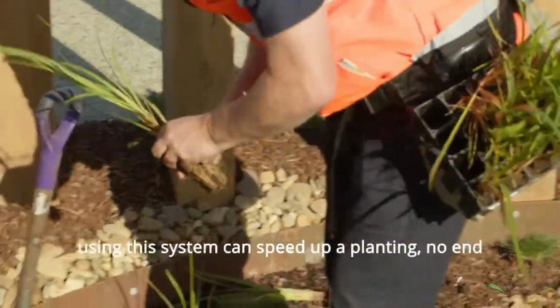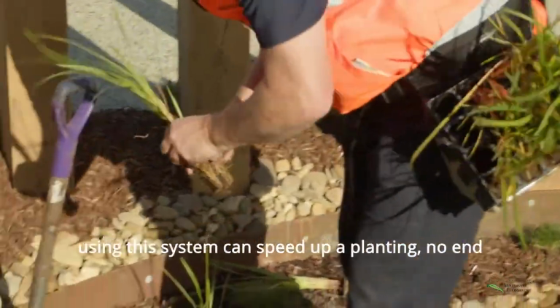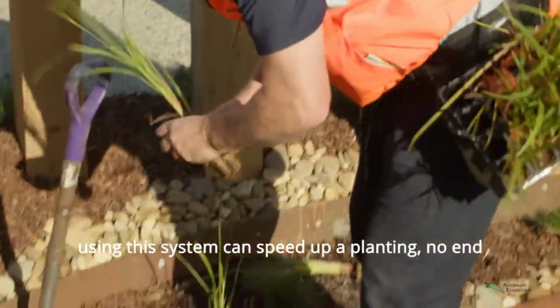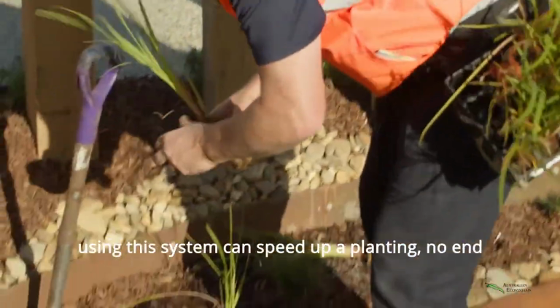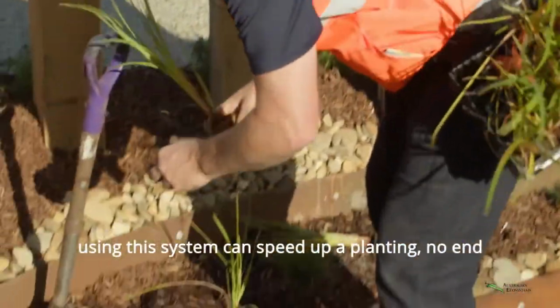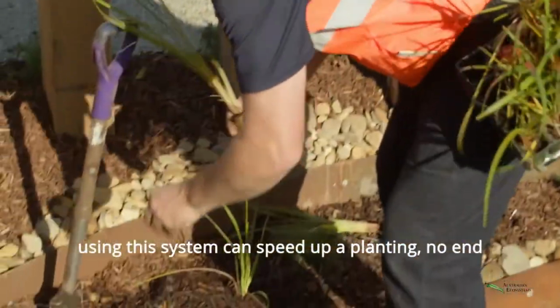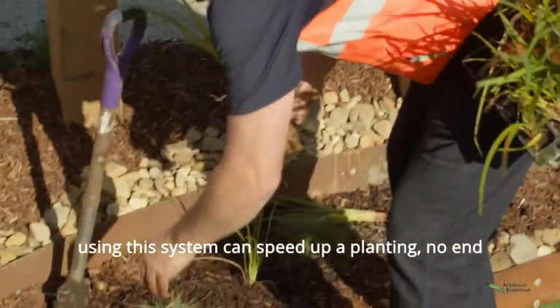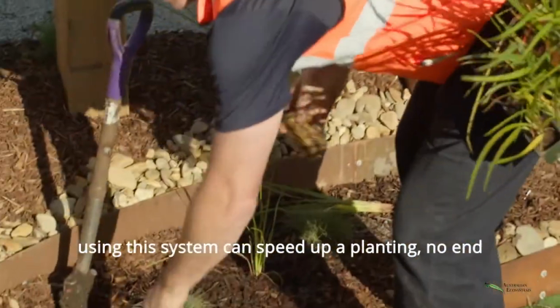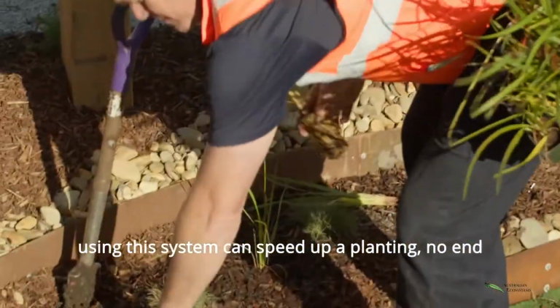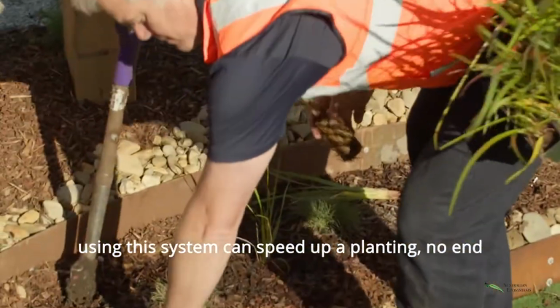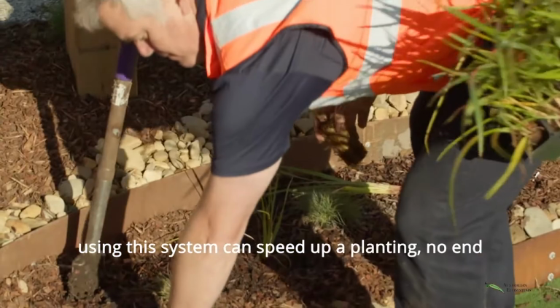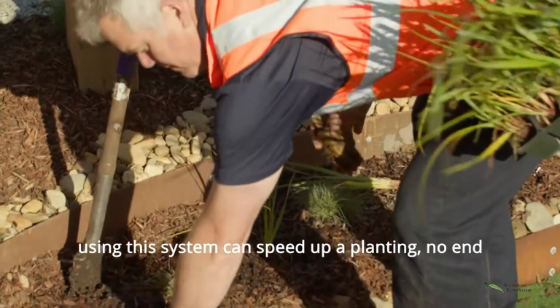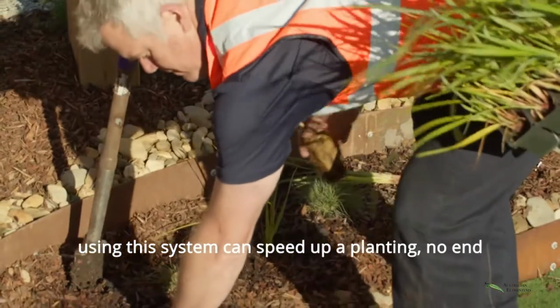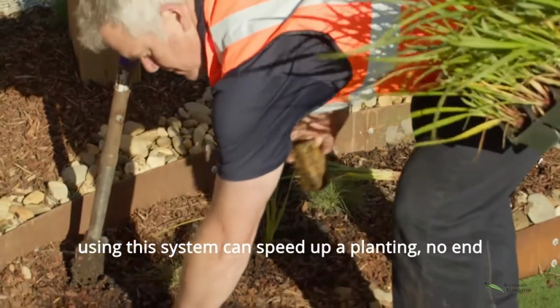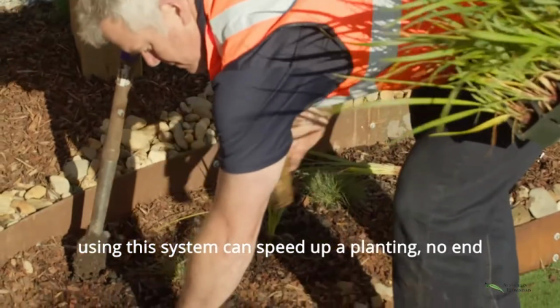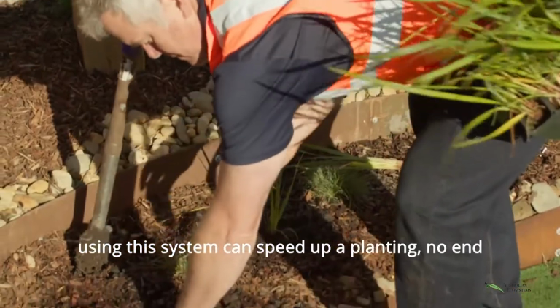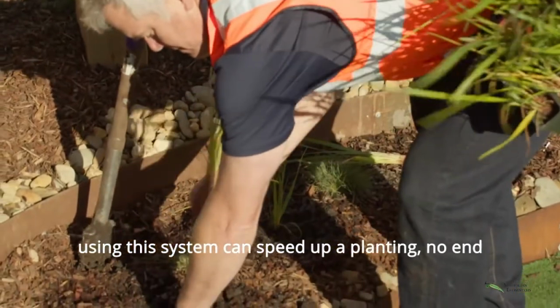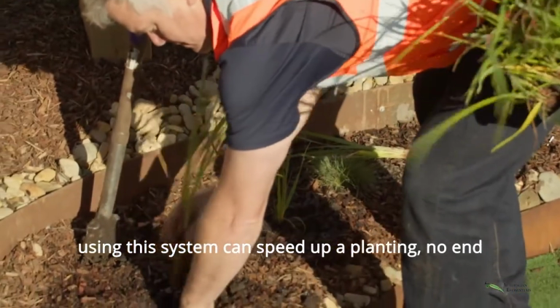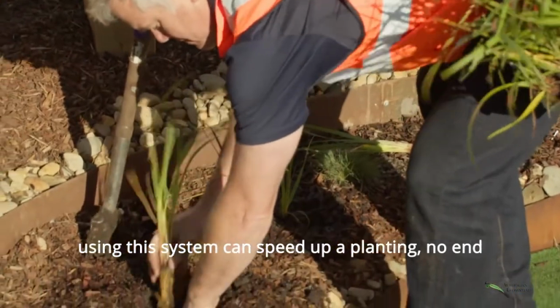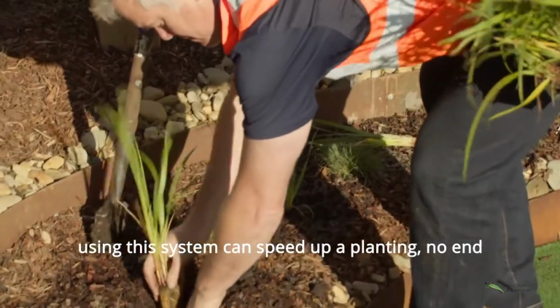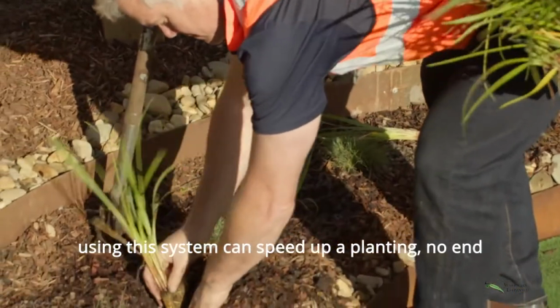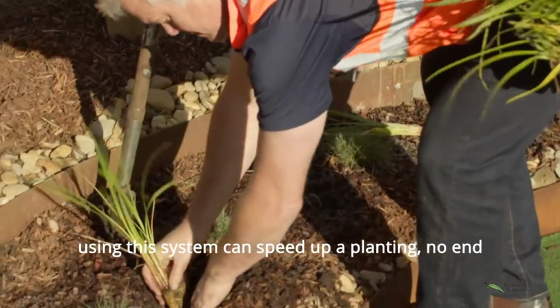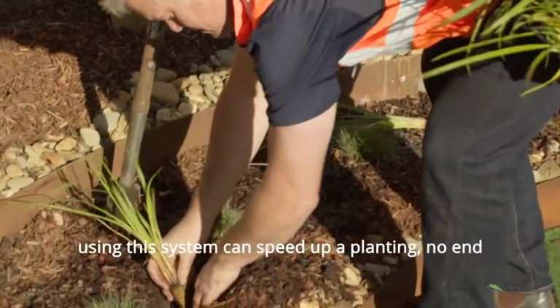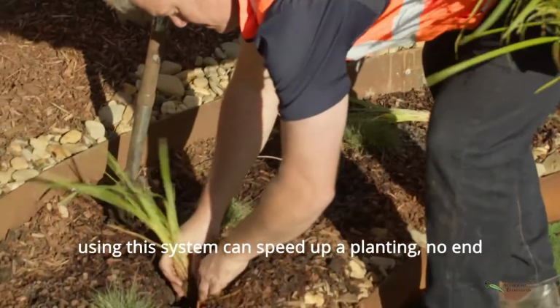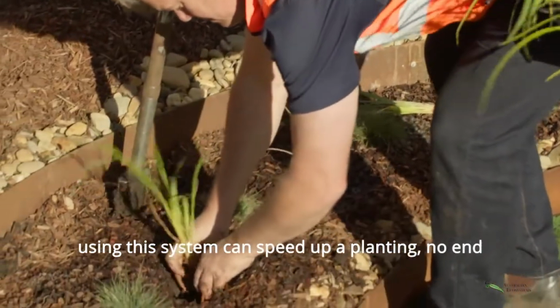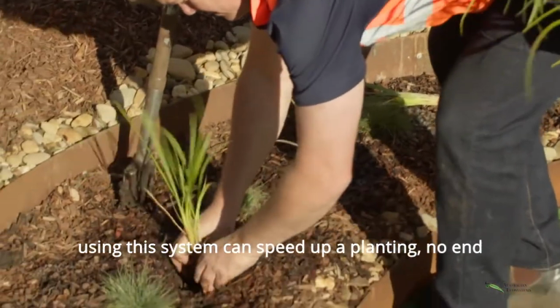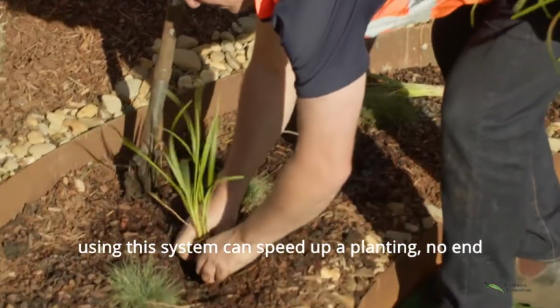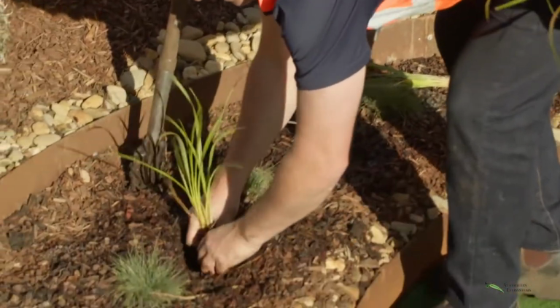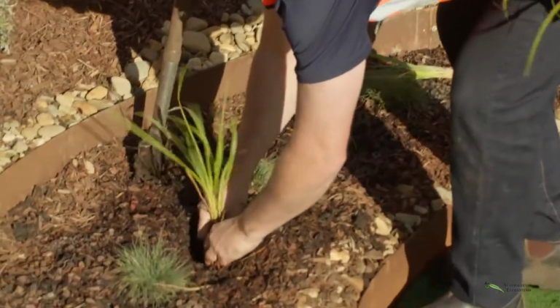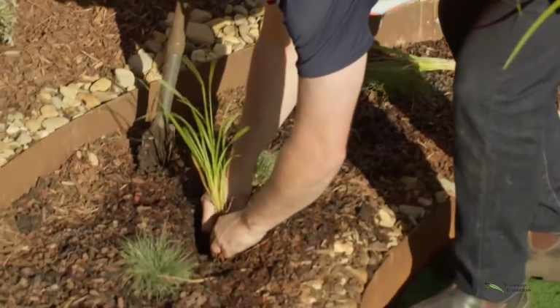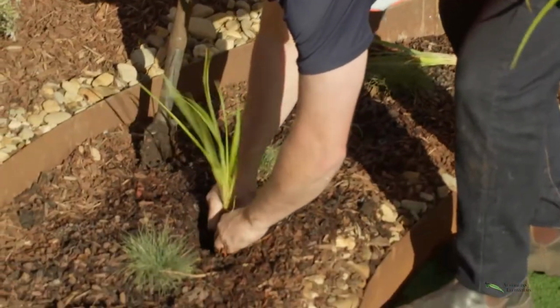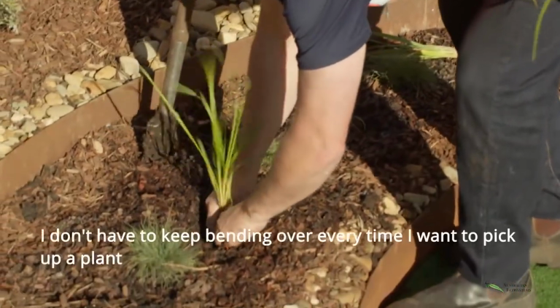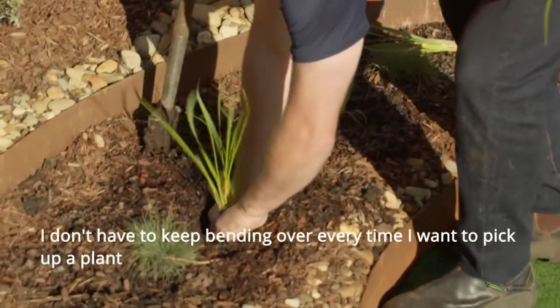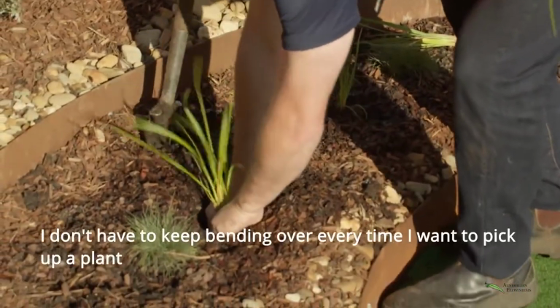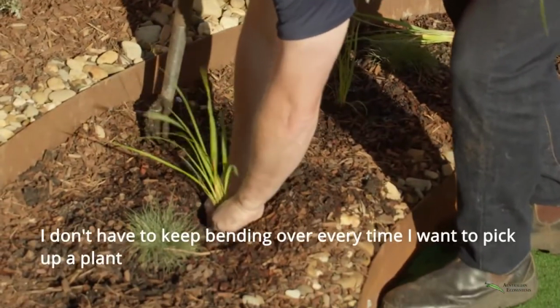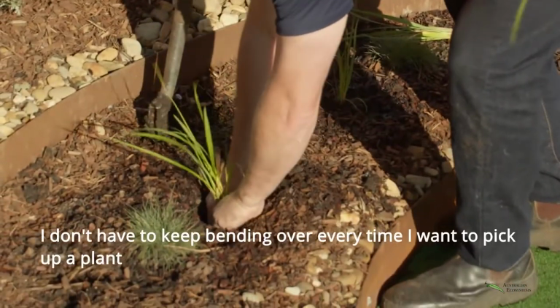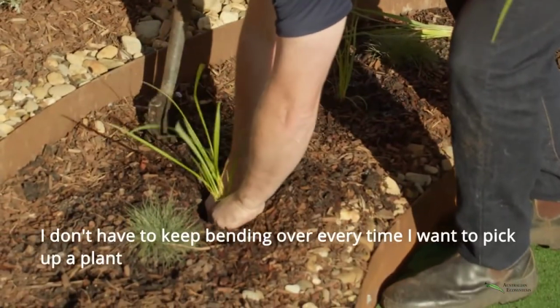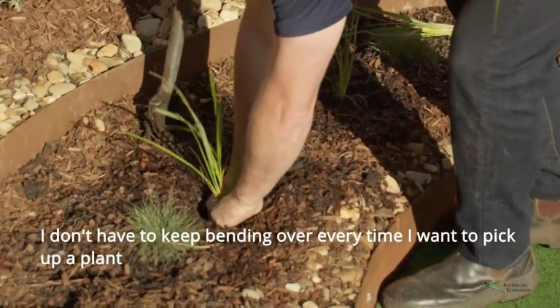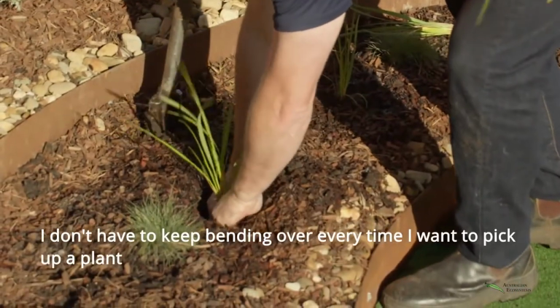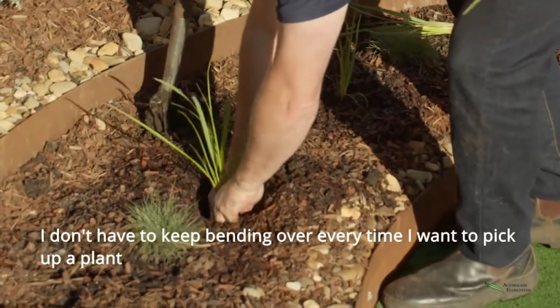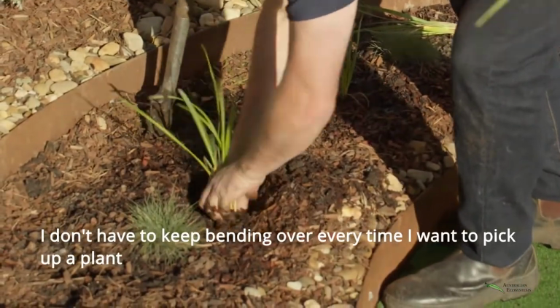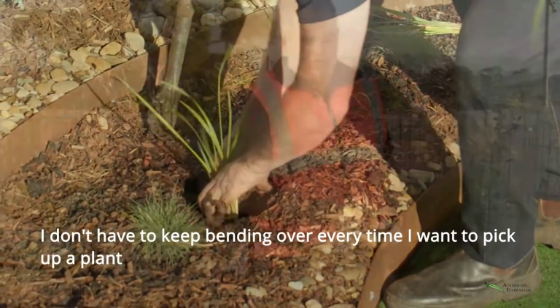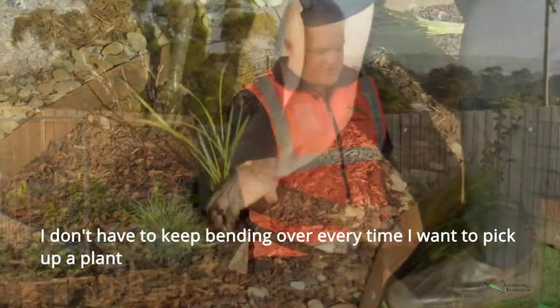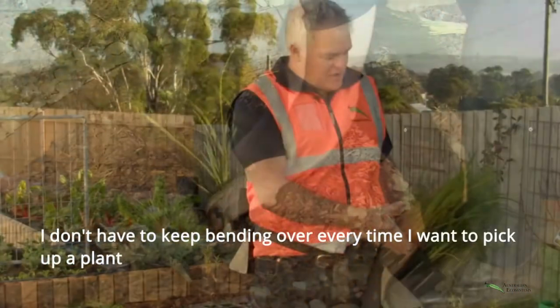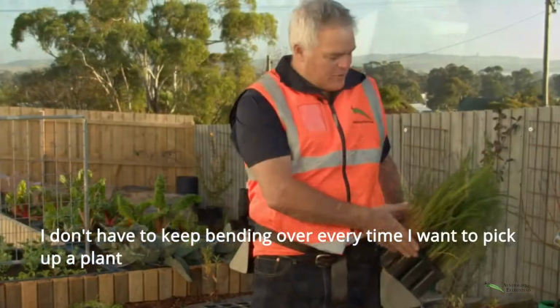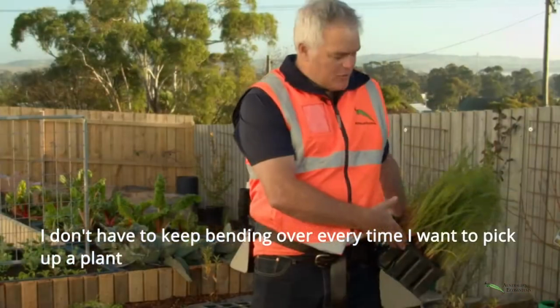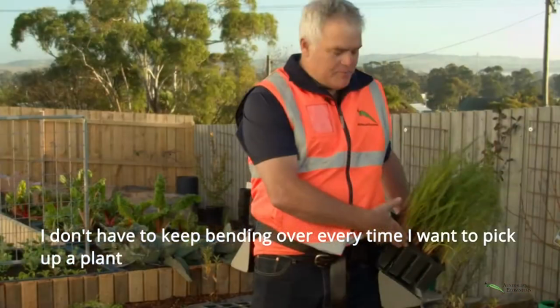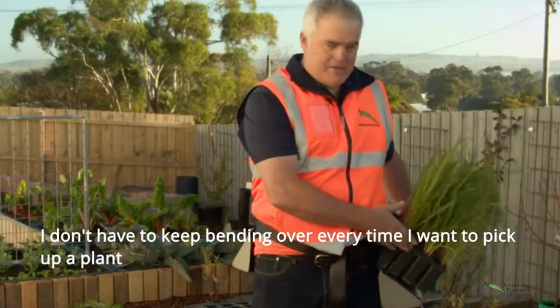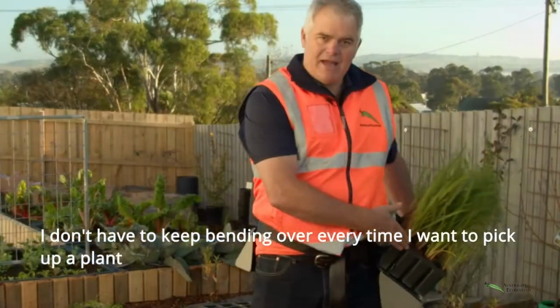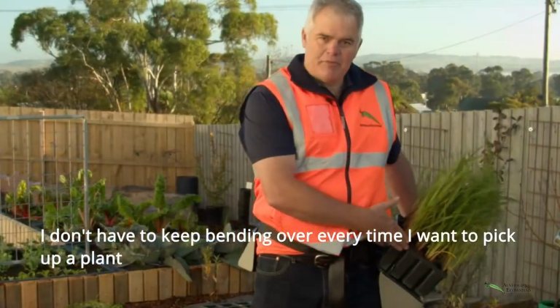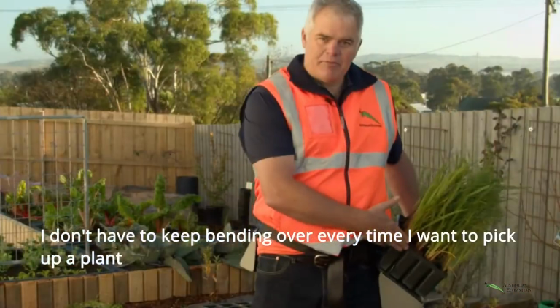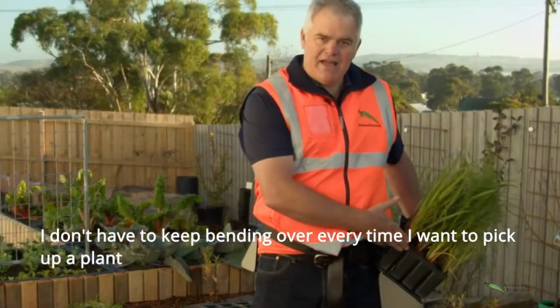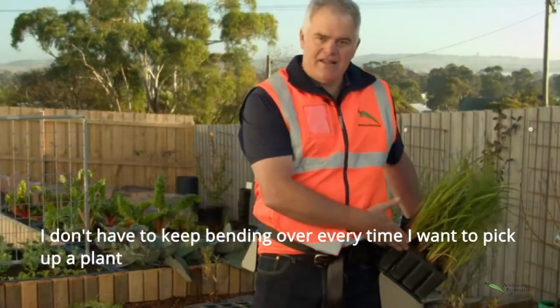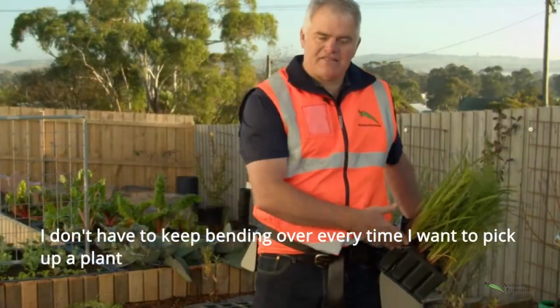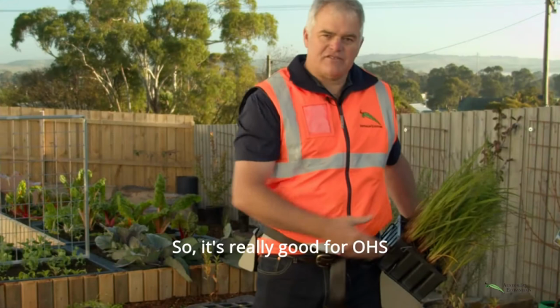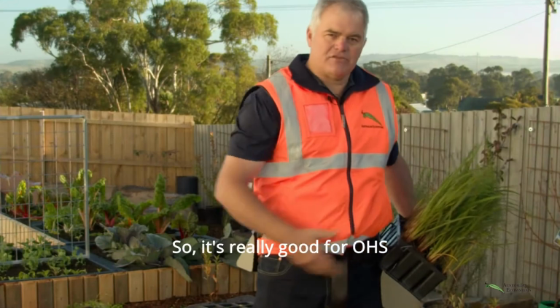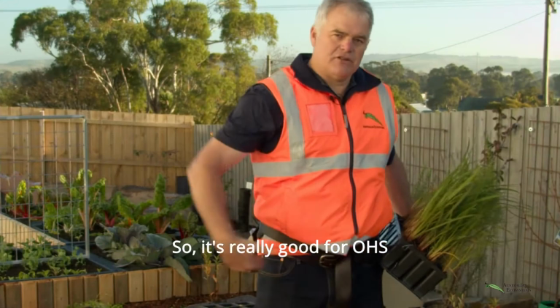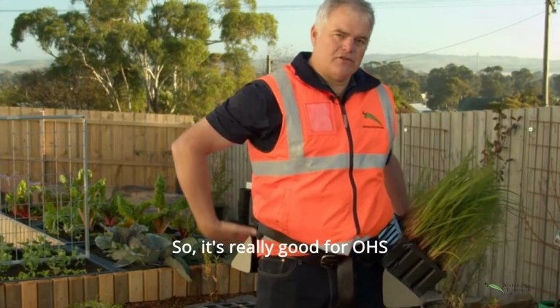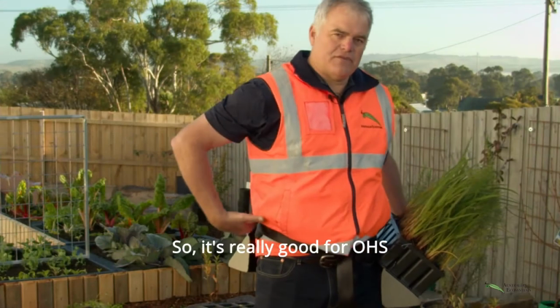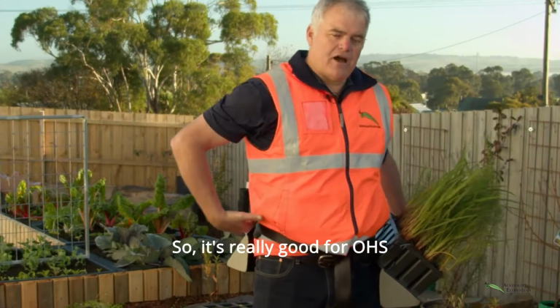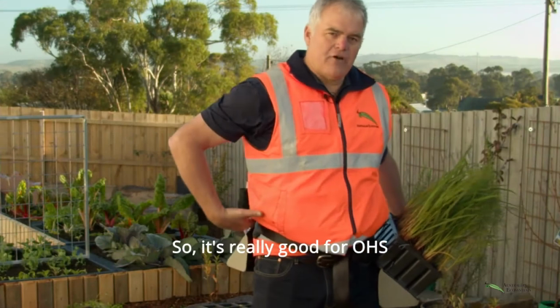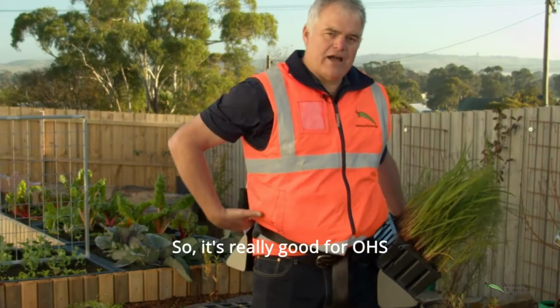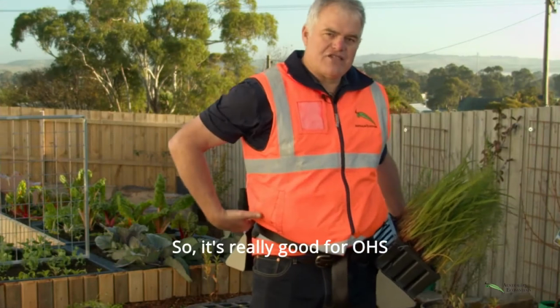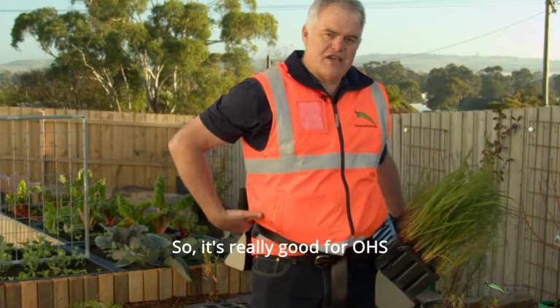Using this system can speed up the planting no end. I don't have to keep bending over every time I want to pick up a plant, so it's really good for OHS.